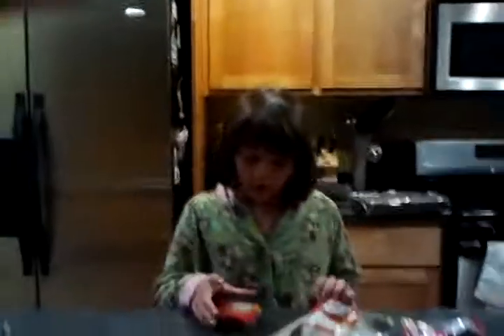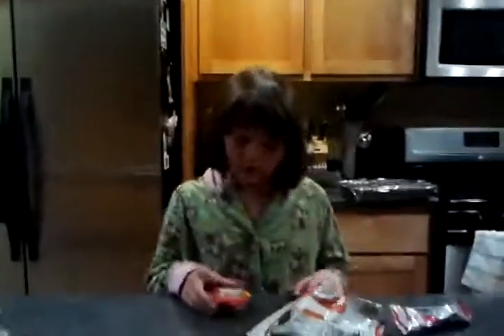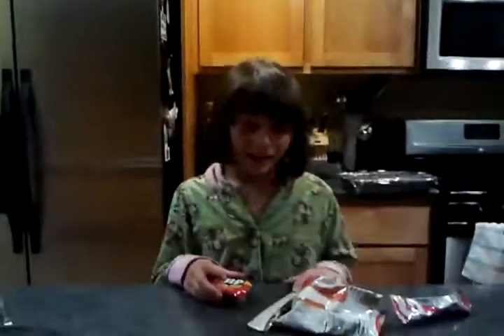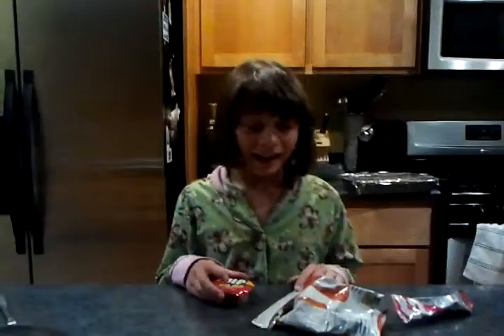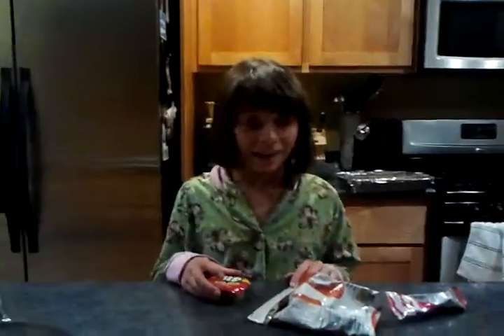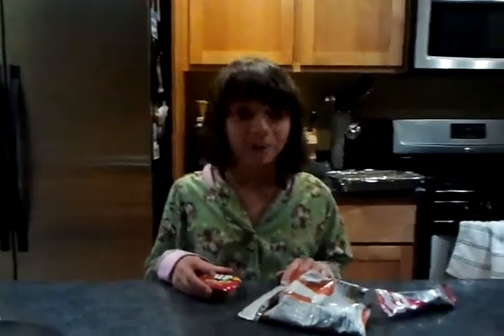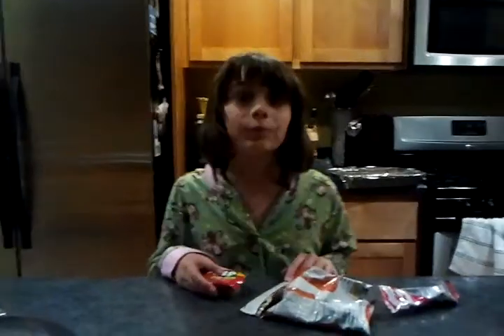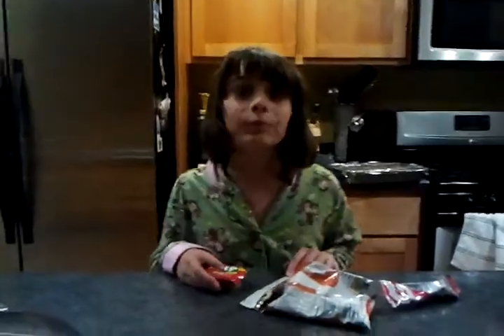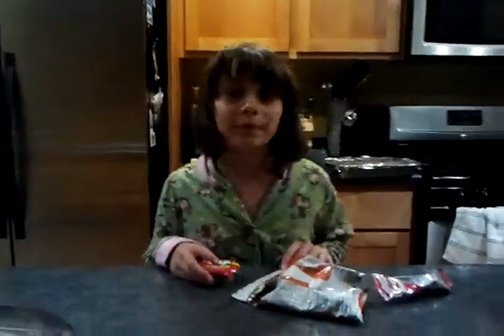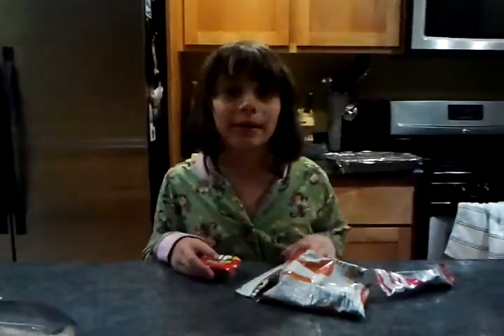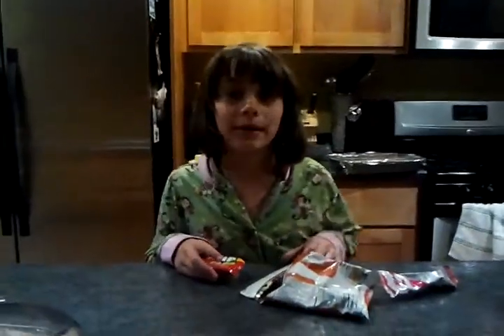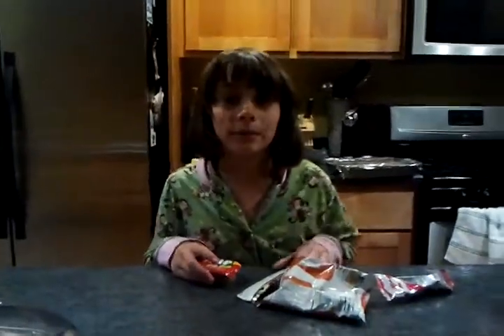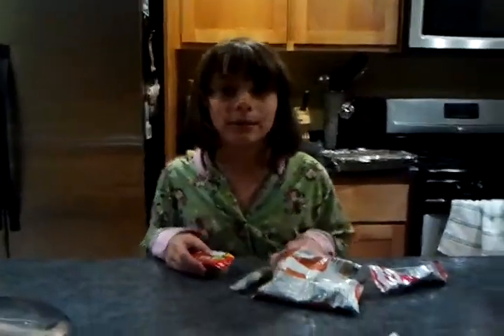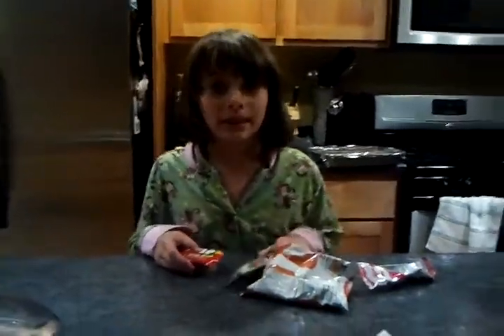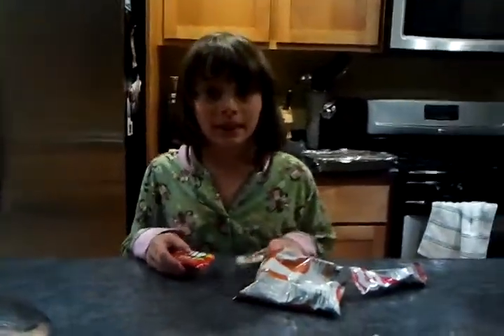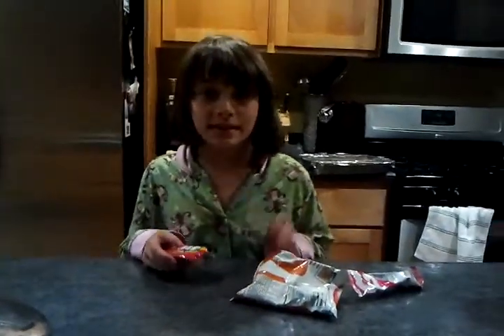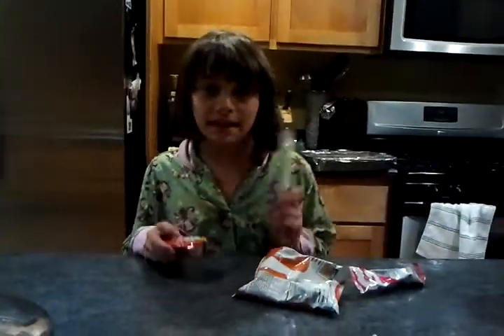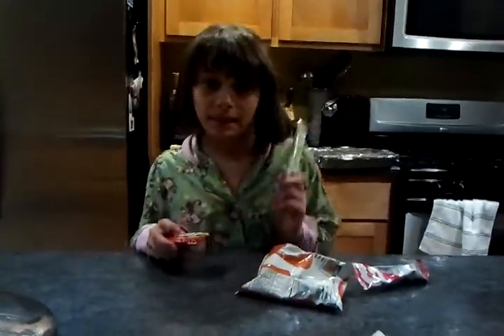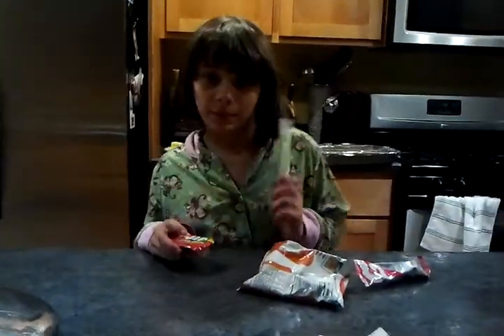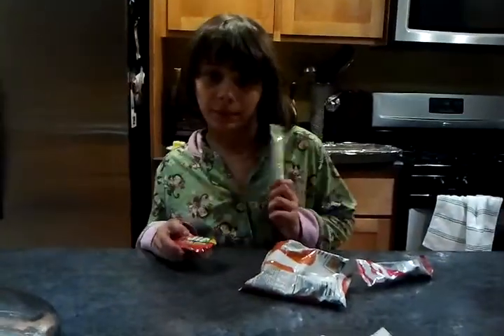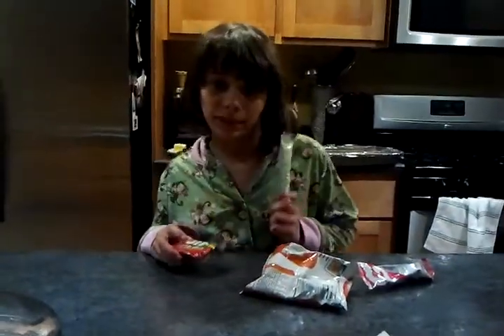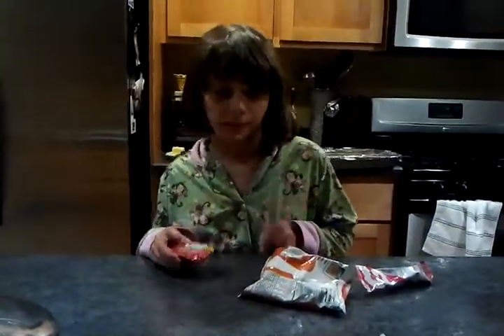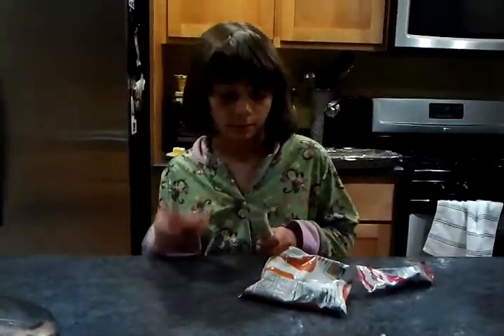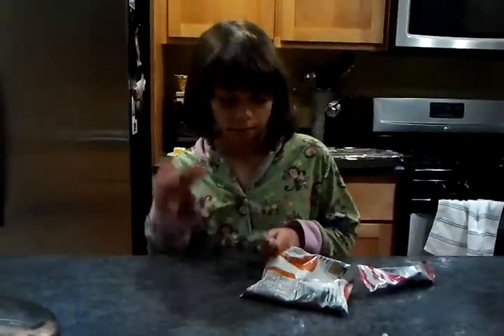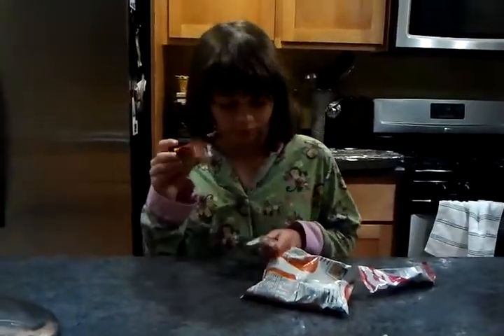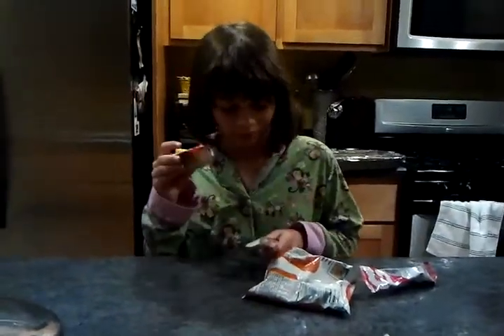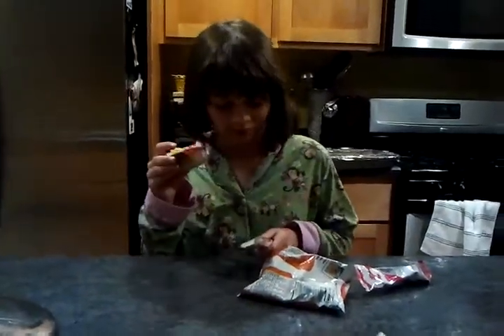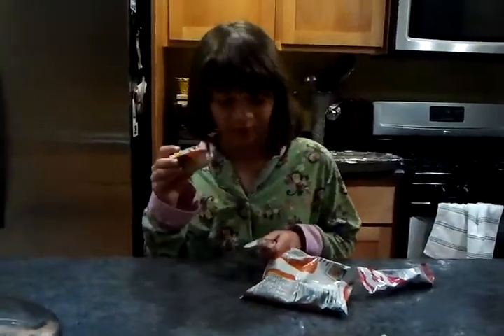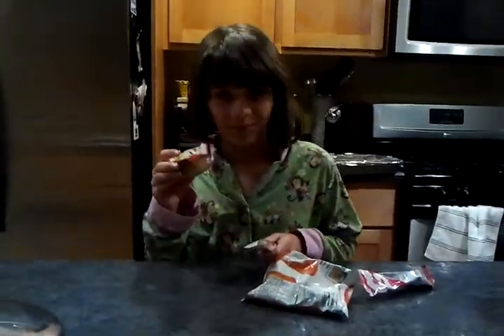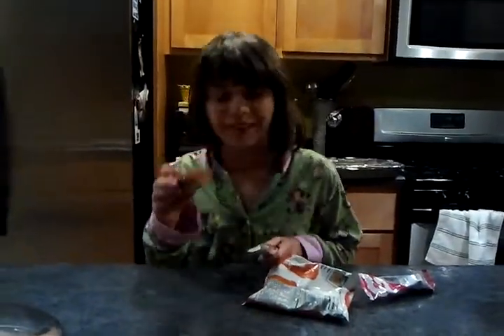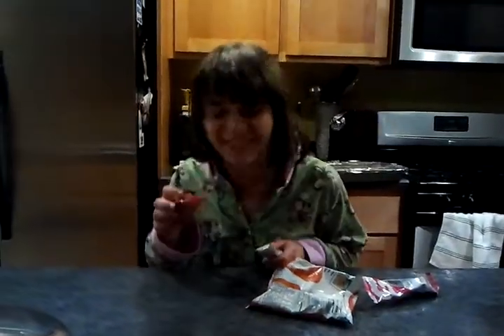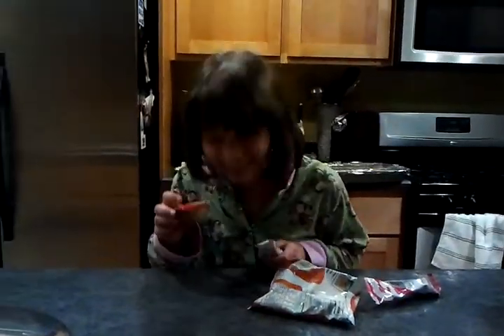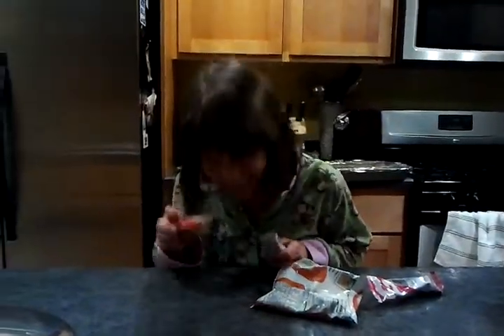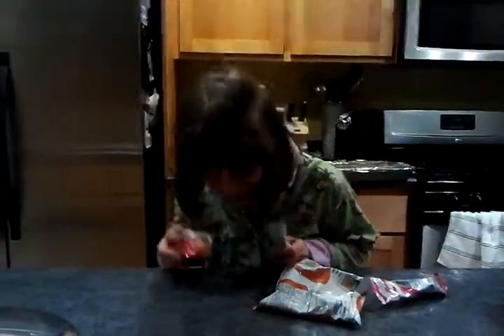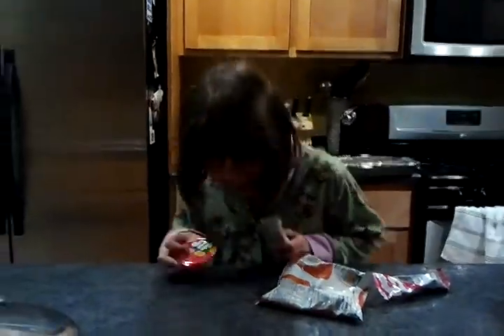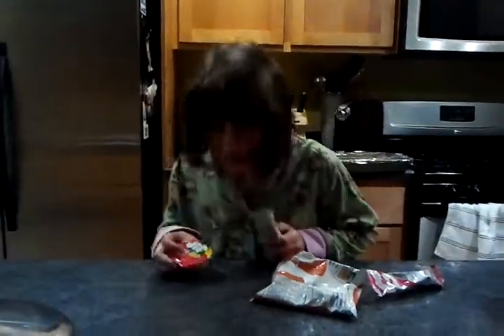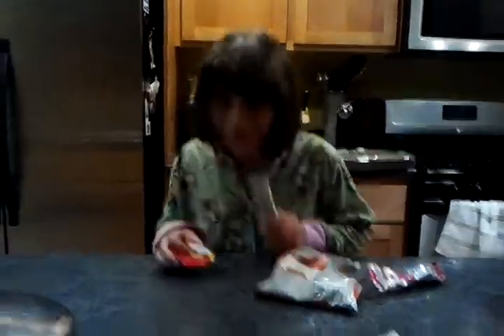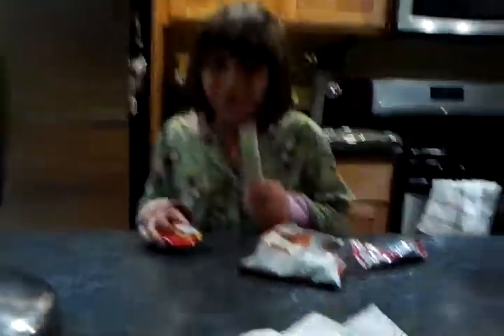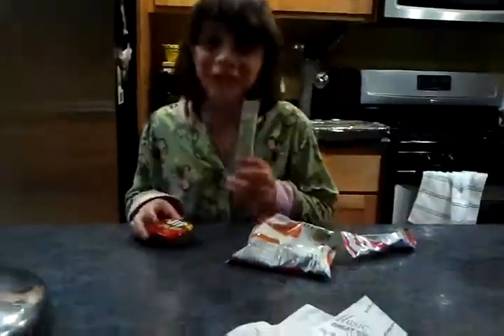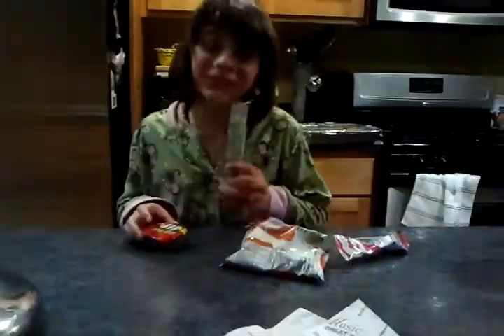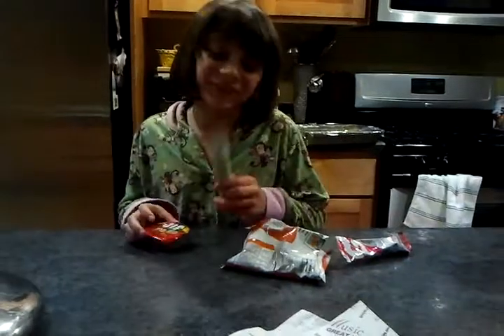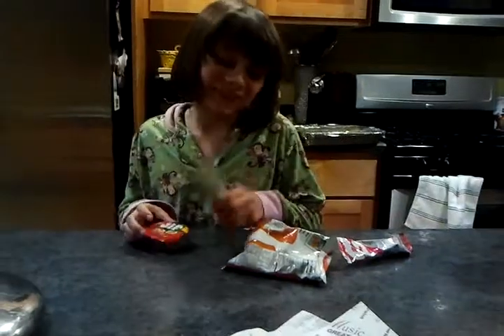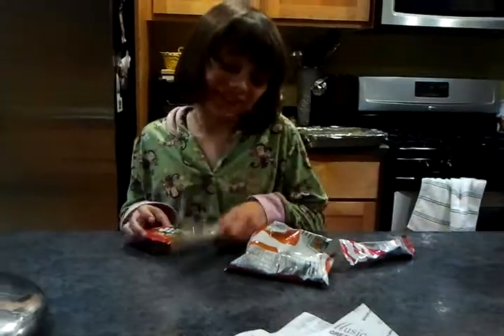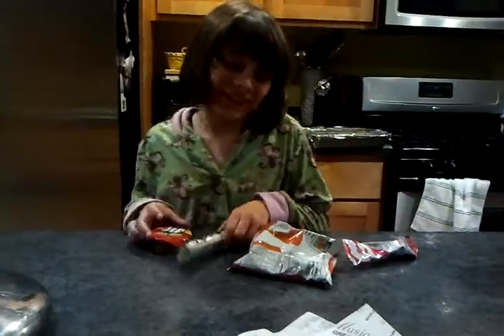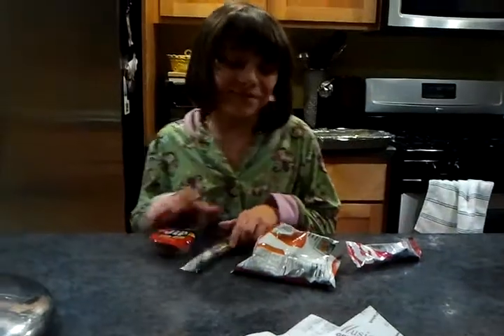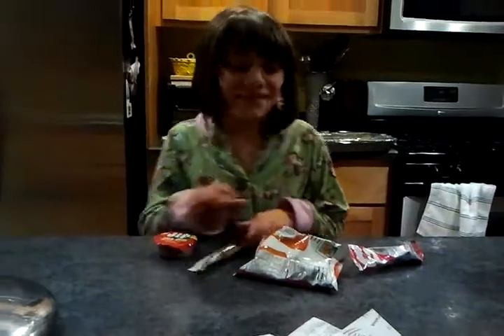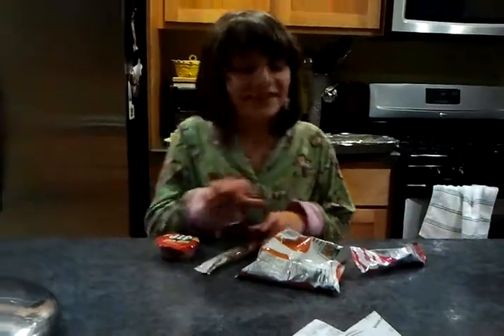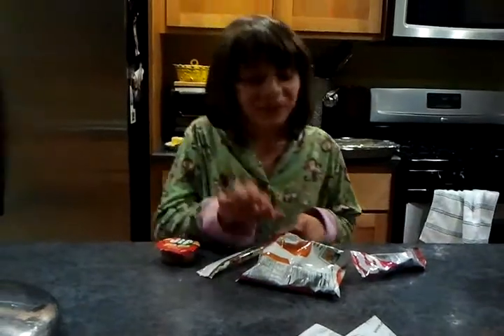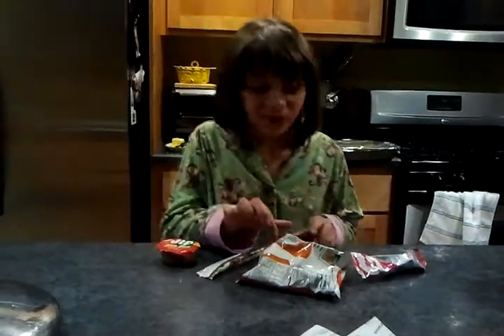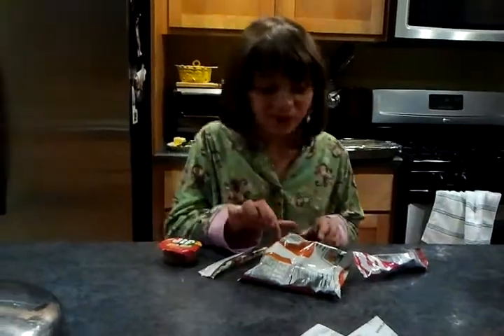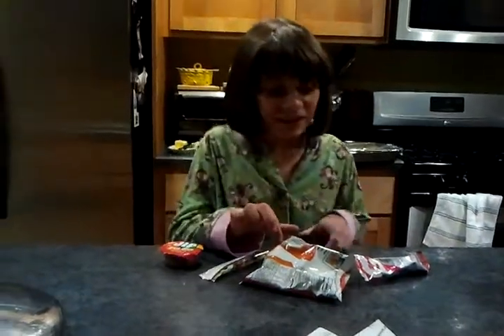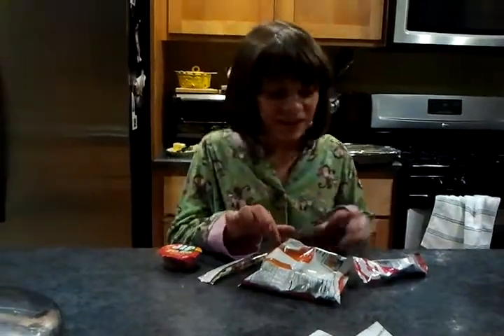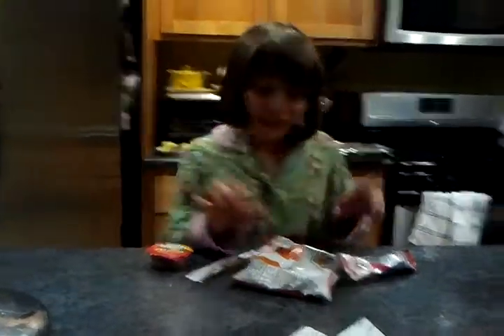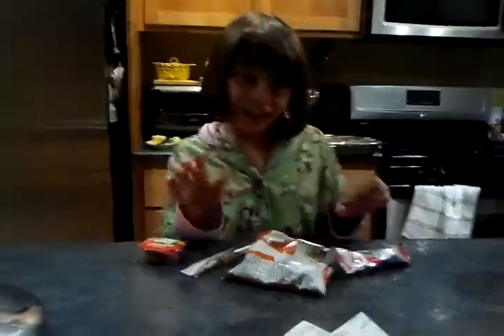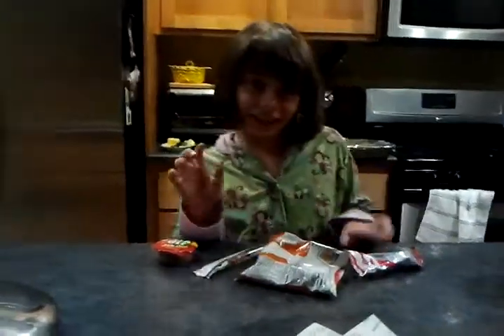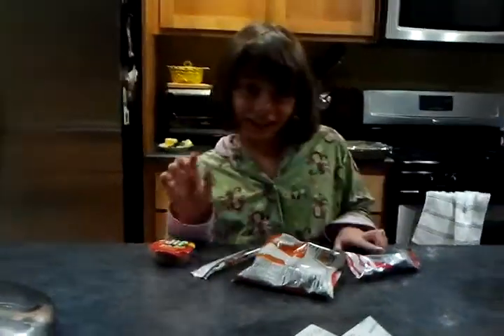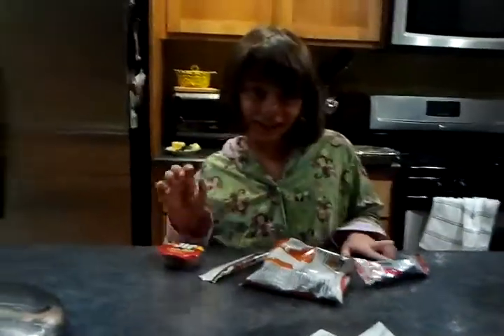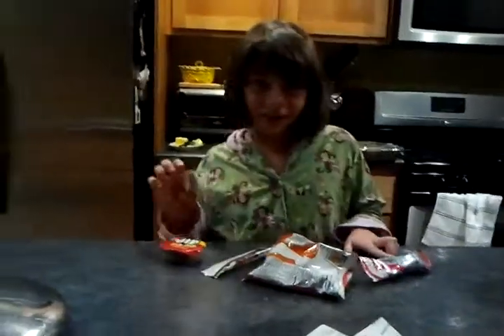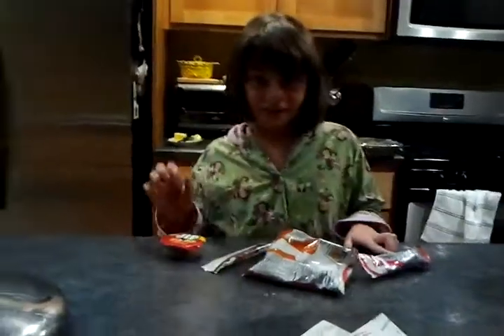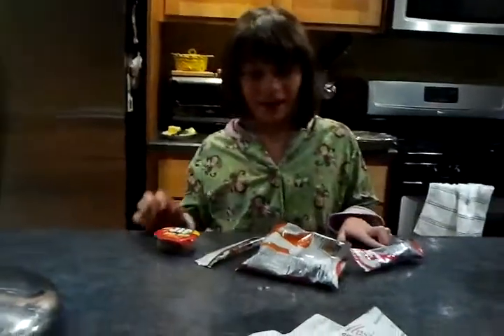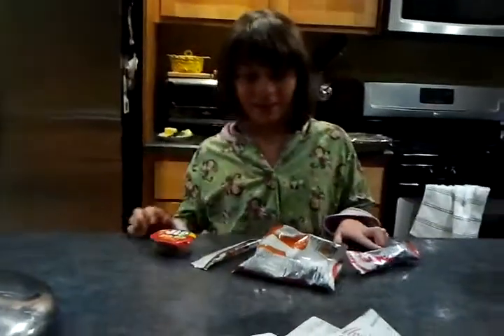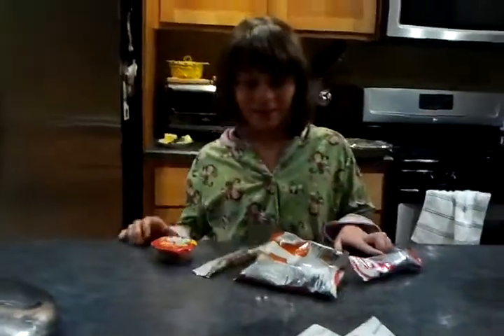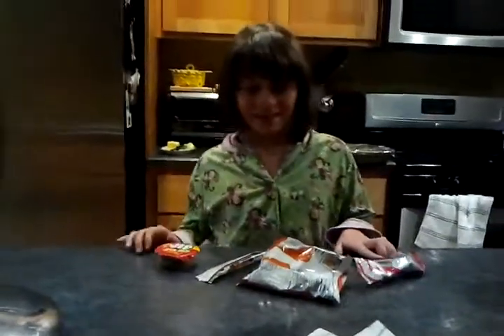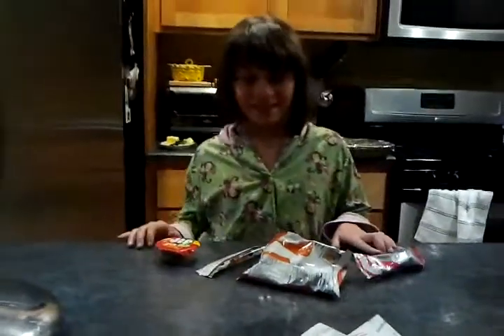Today we will be making bananas out of peanut butter, fruit roll-ups, goldfish, and a Gatorade pouch.